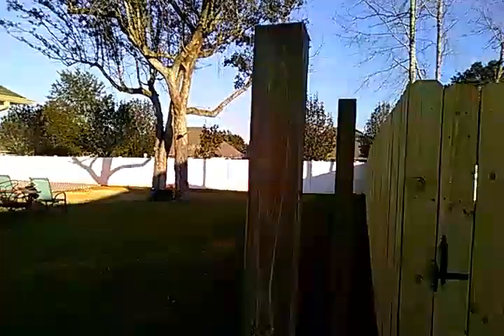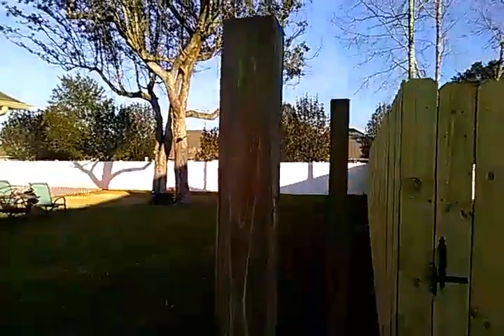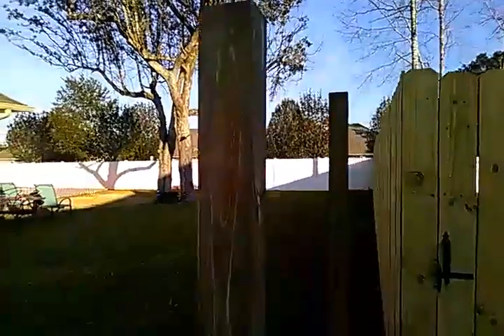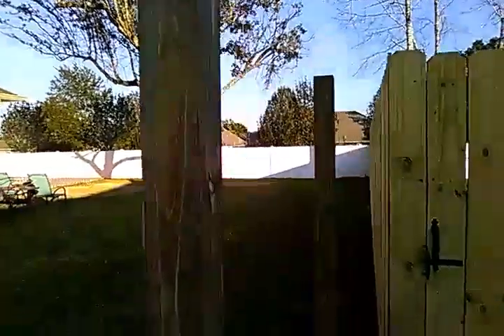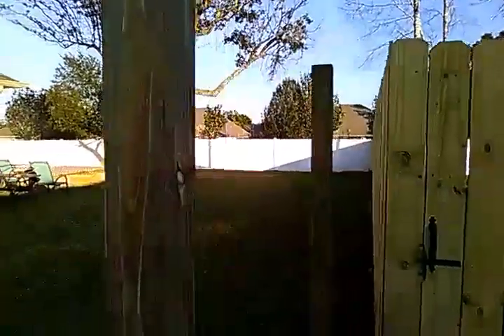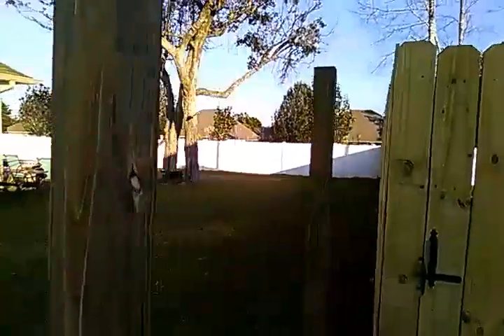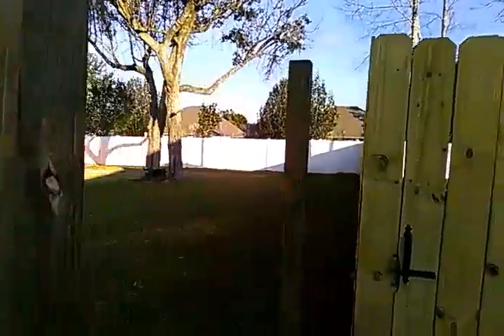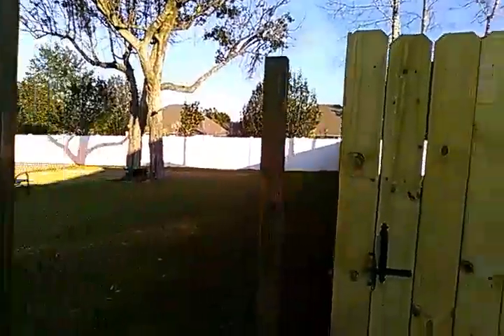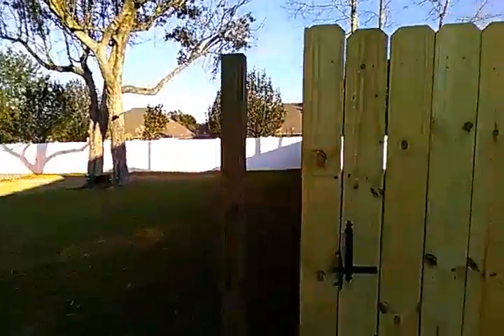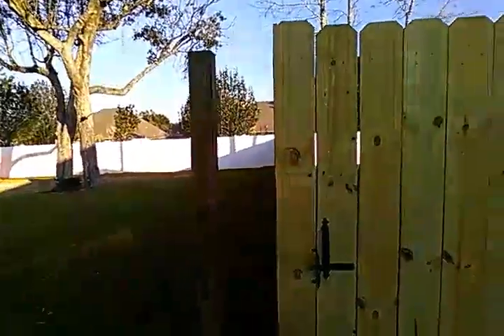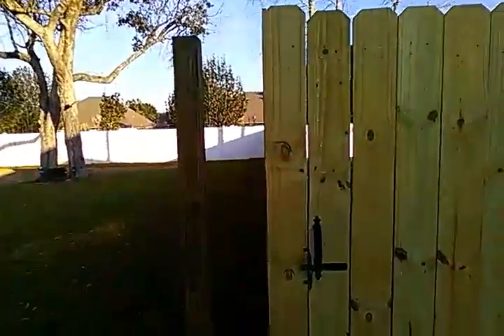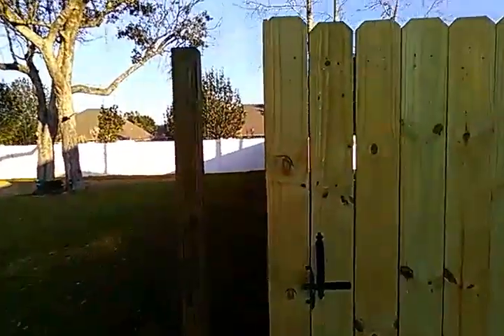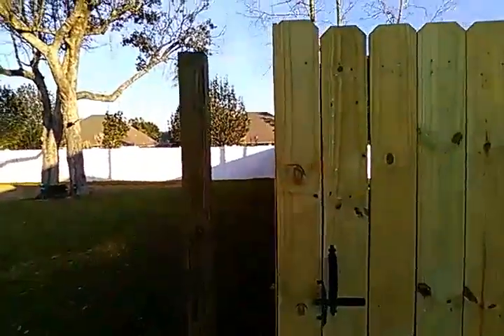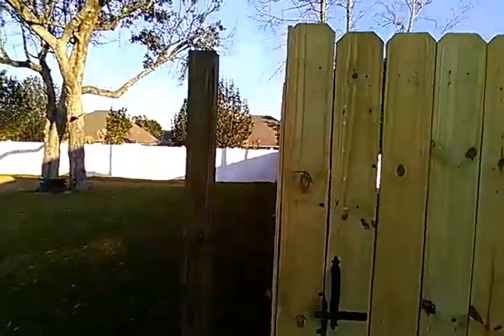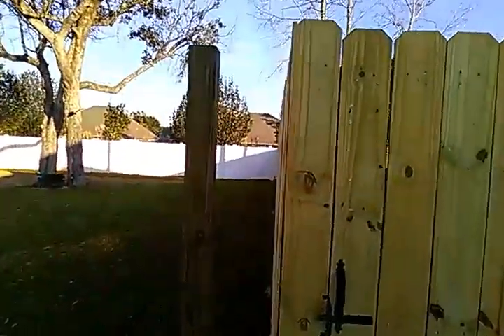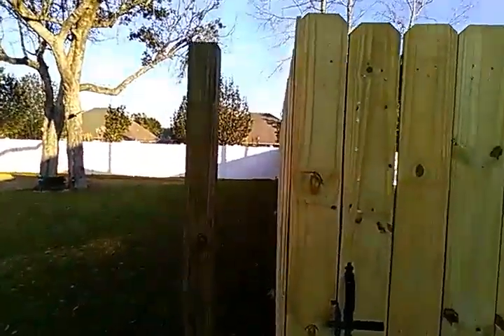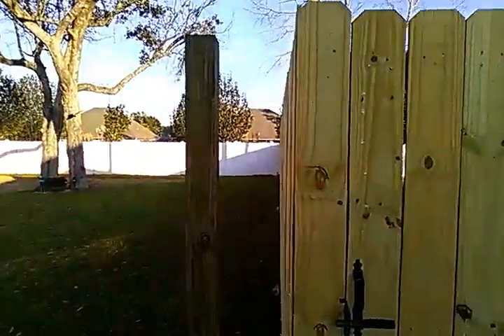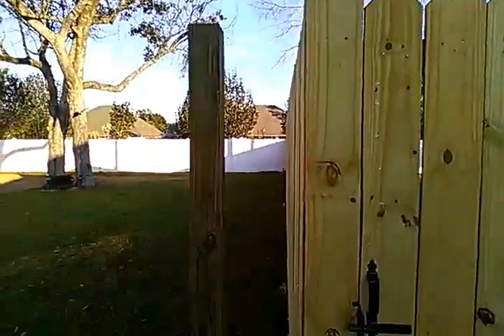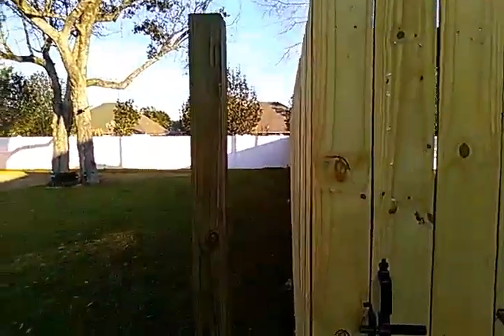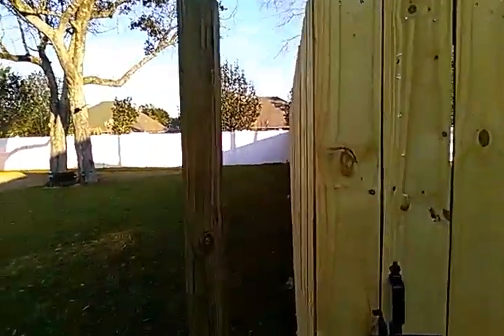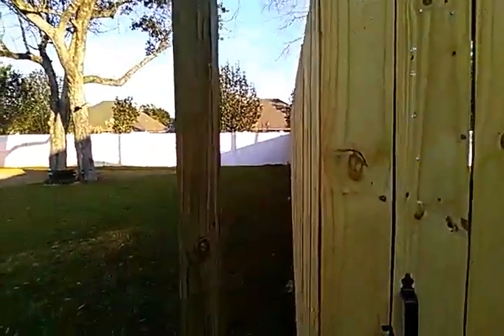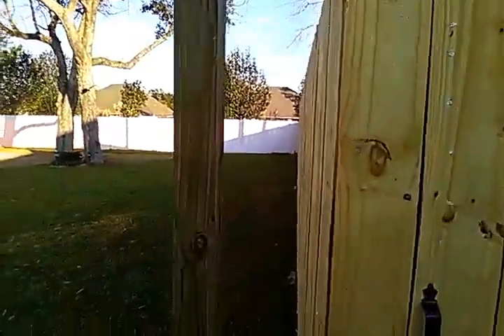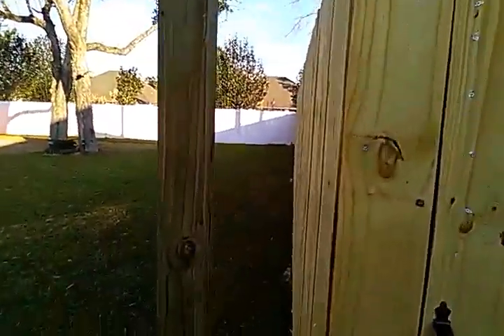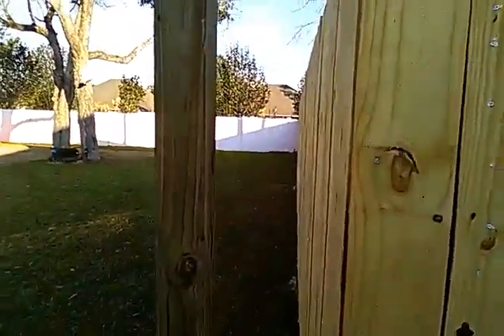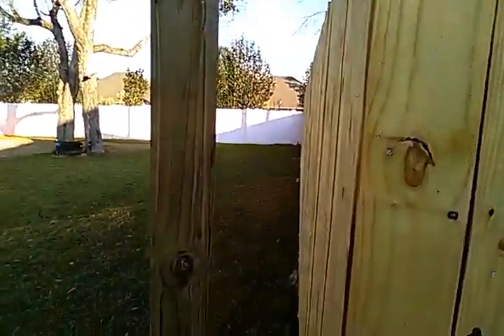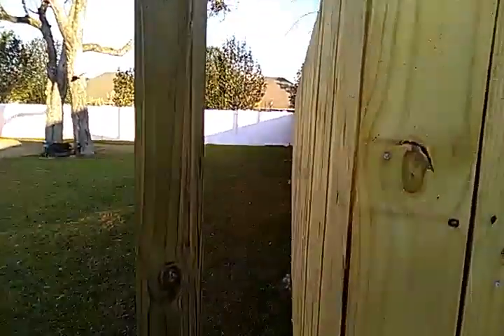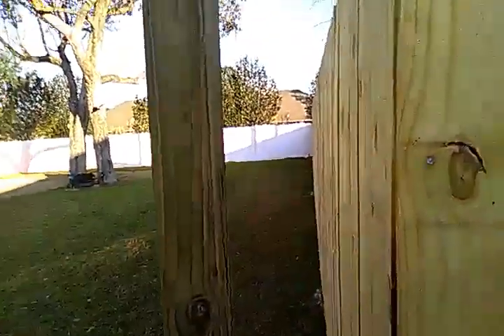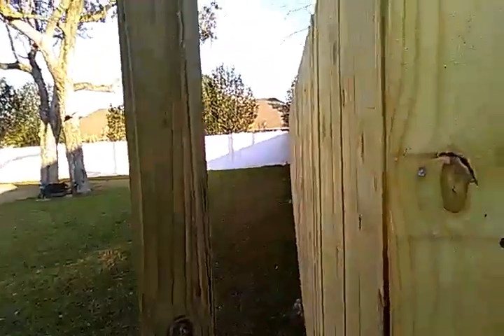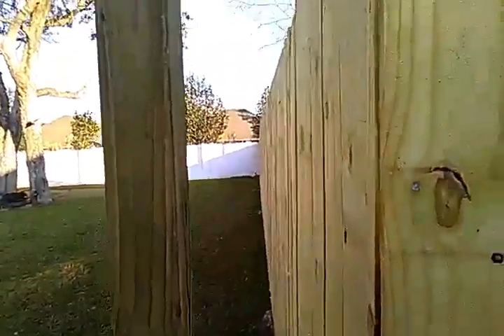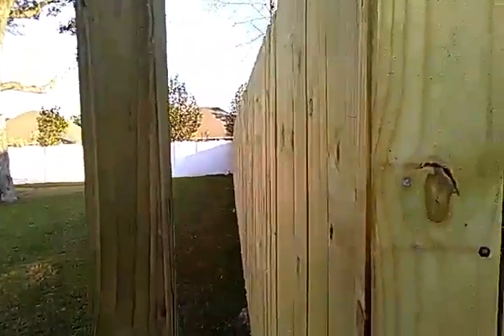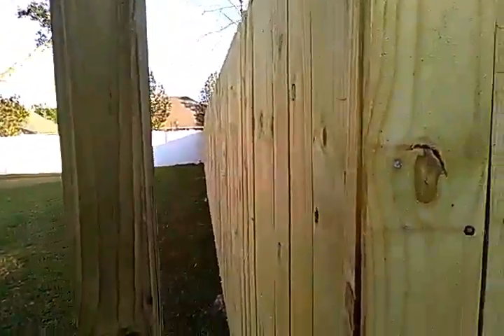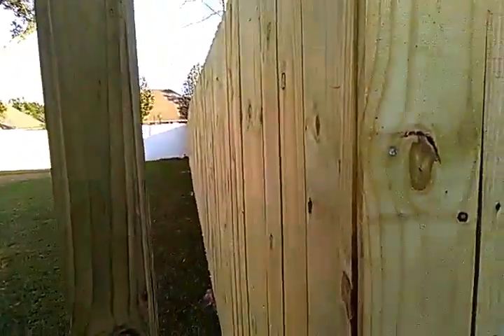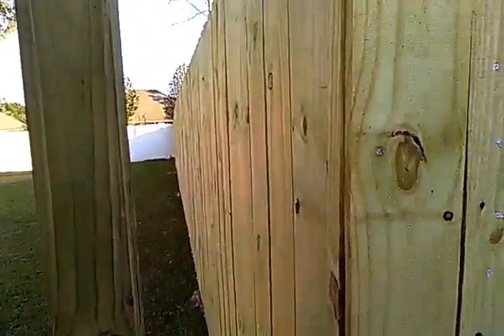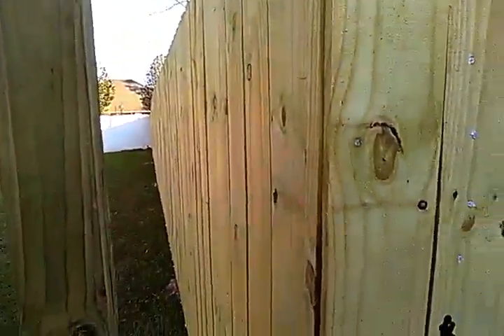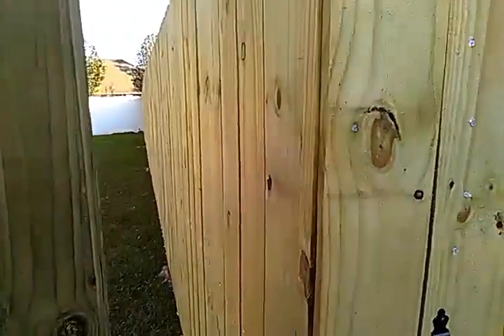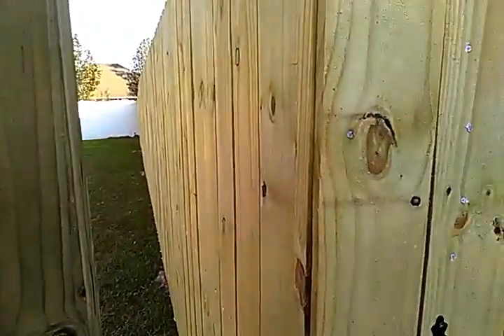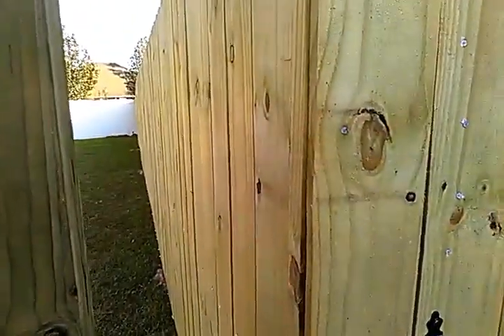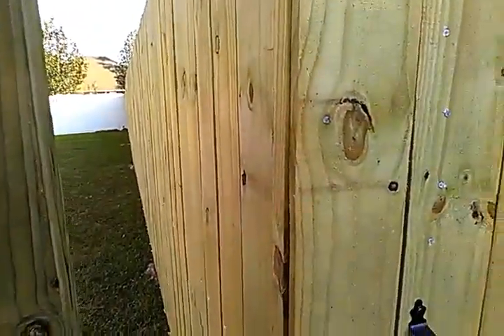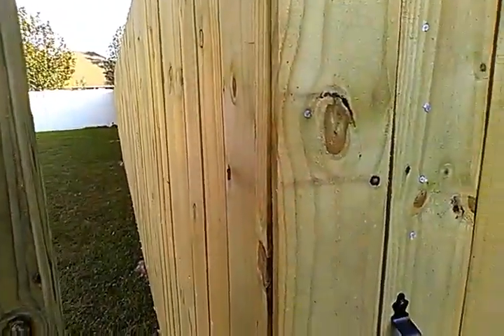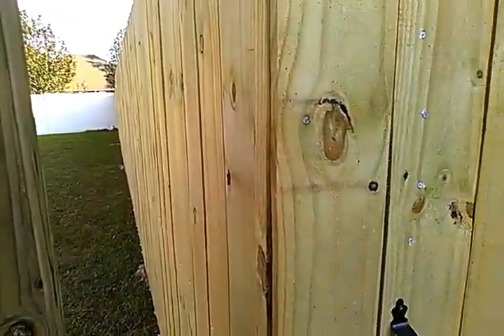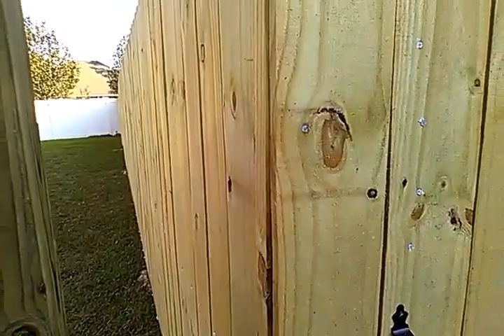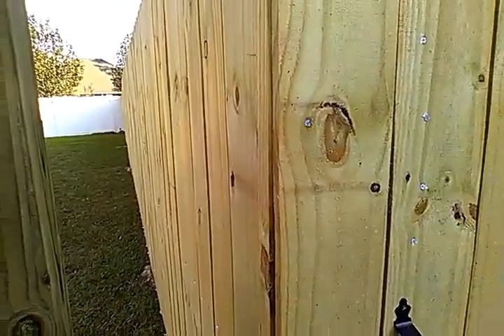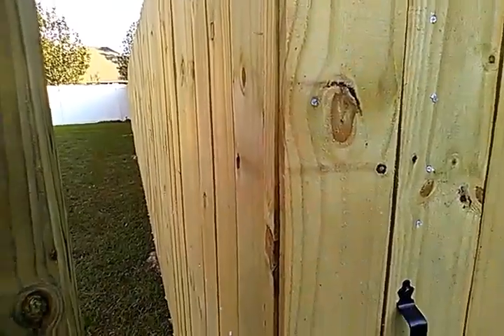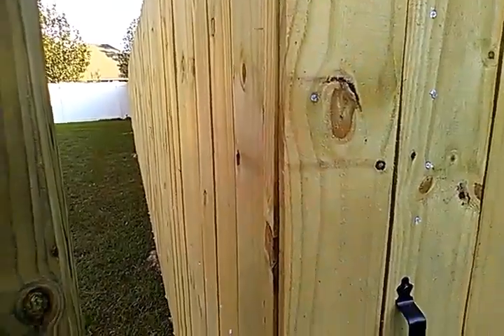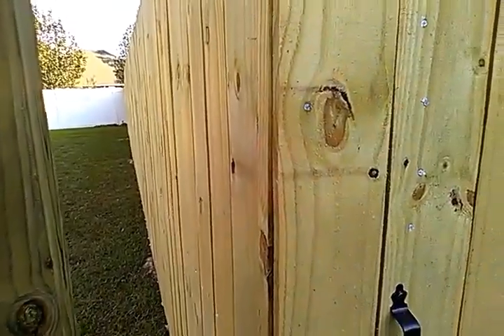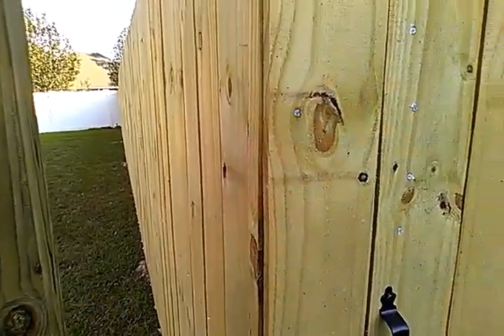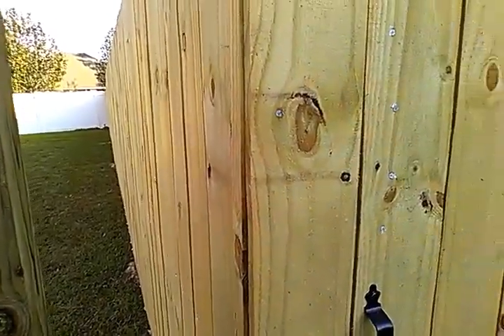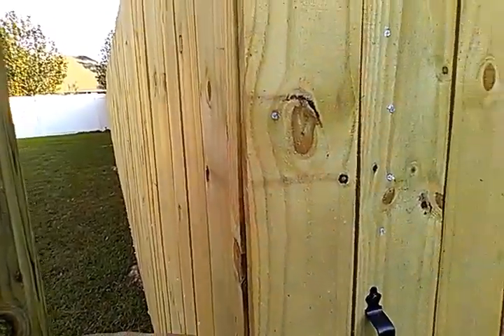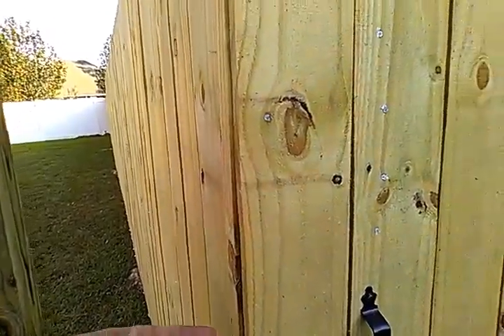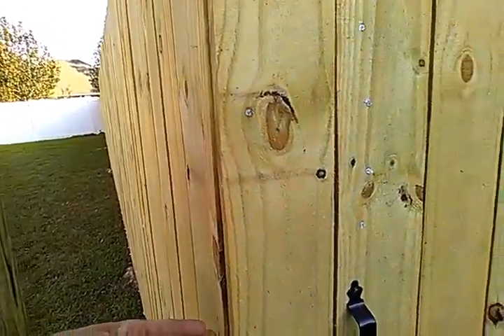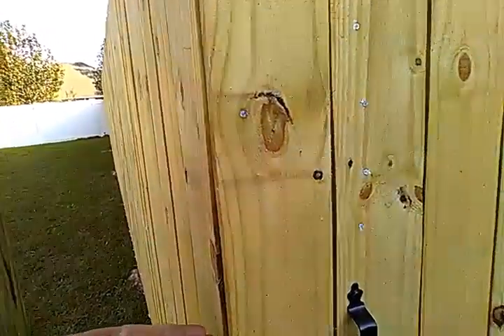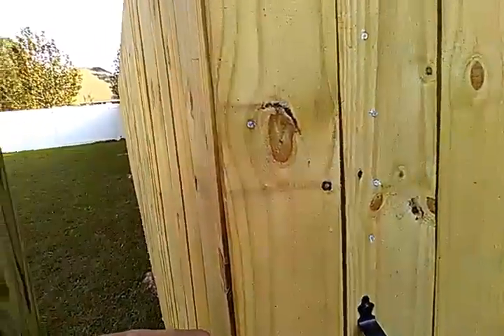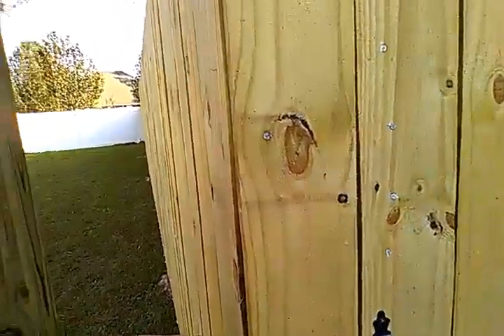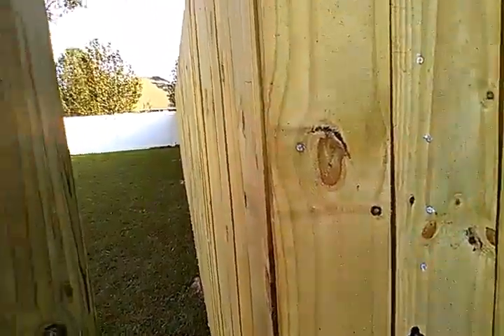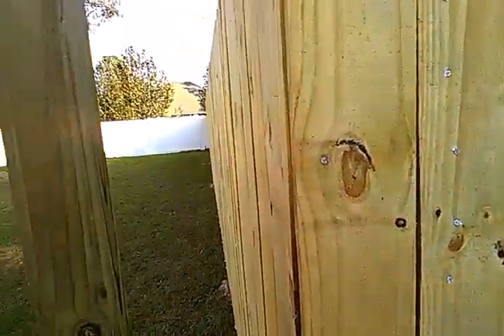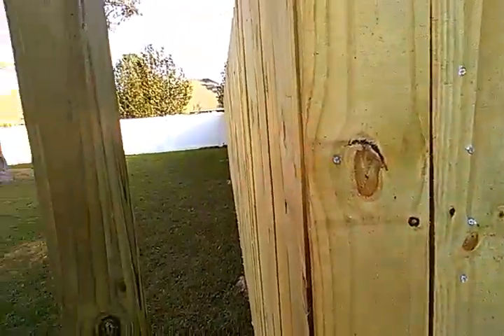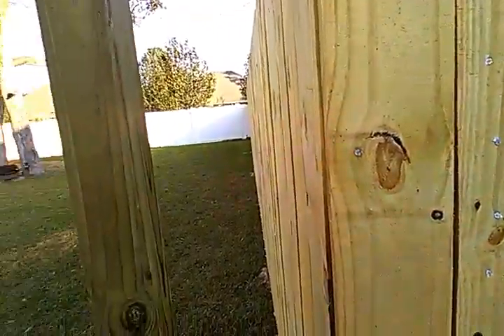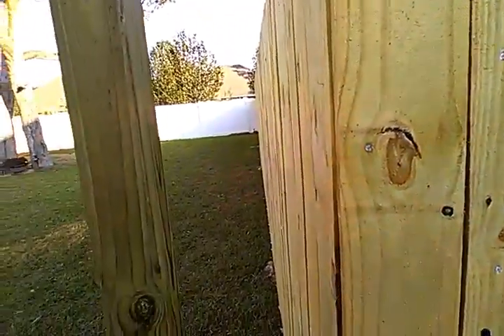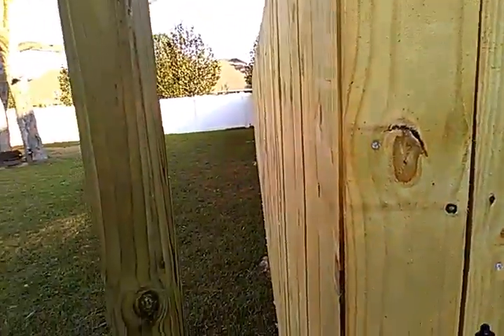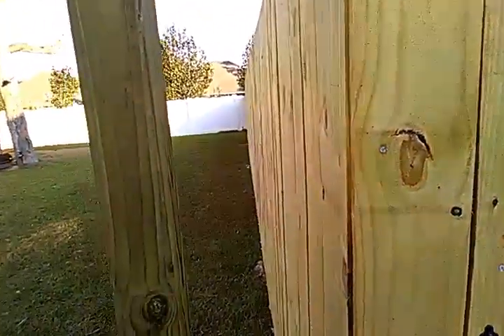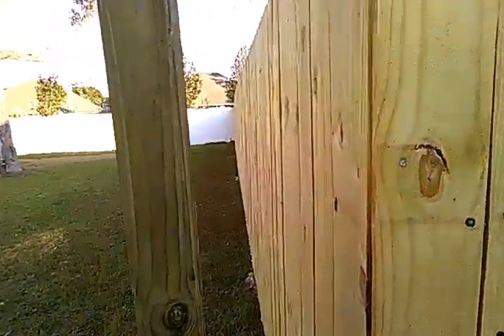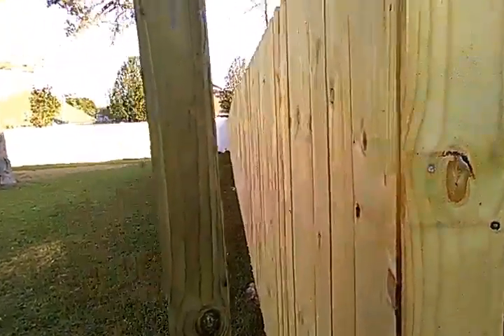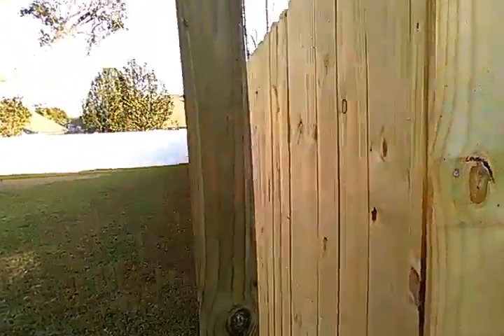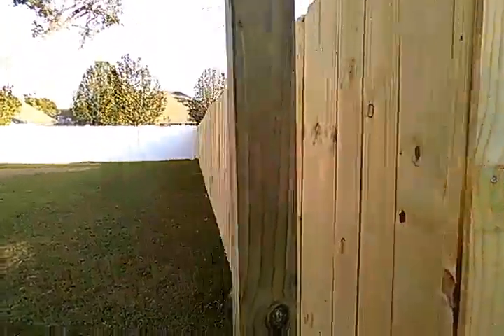The neighbor's fence is inside their yard a little bit, so we'll have the 2x4s coming over and meeting up, but not attaching.